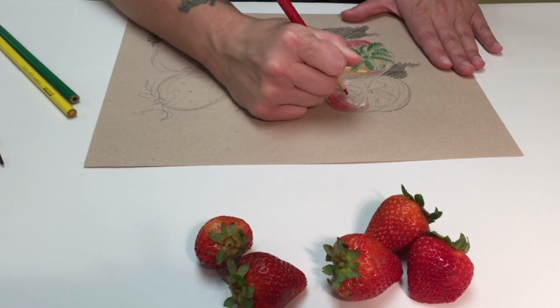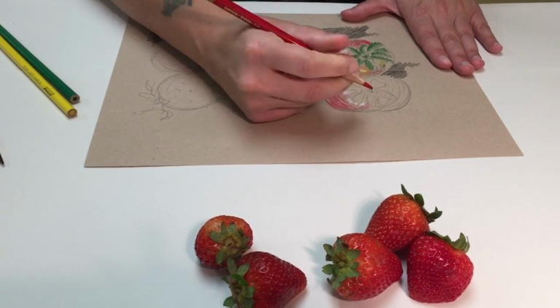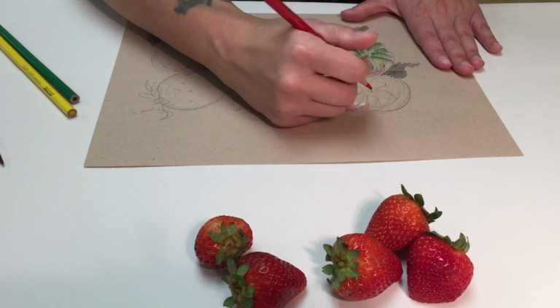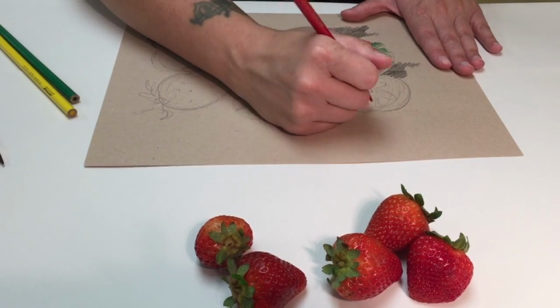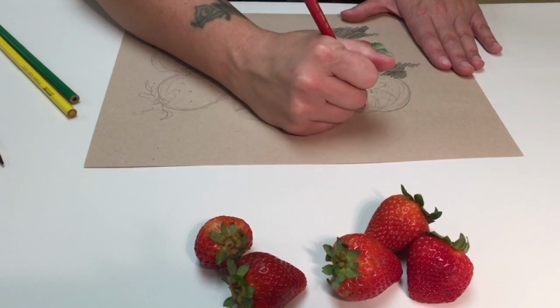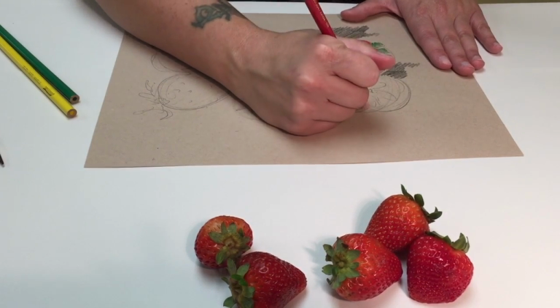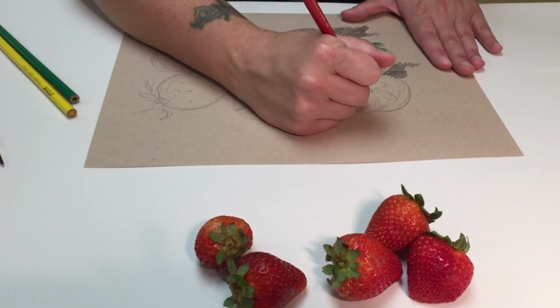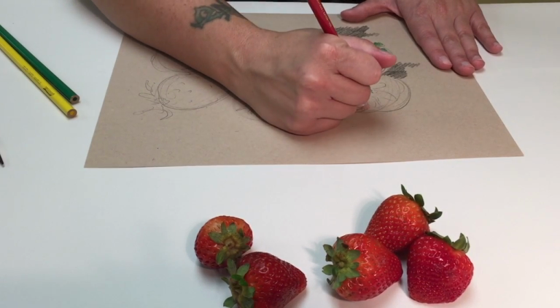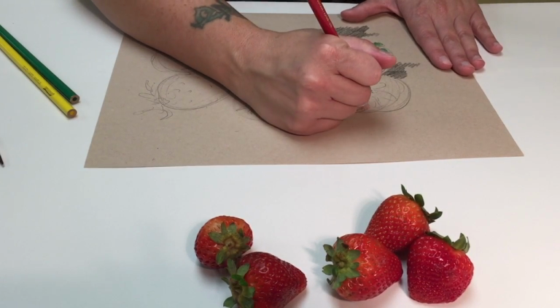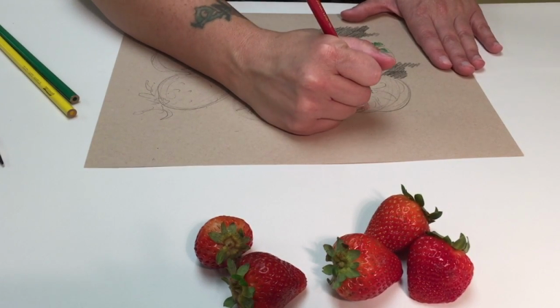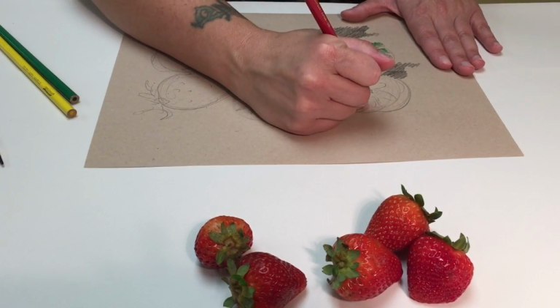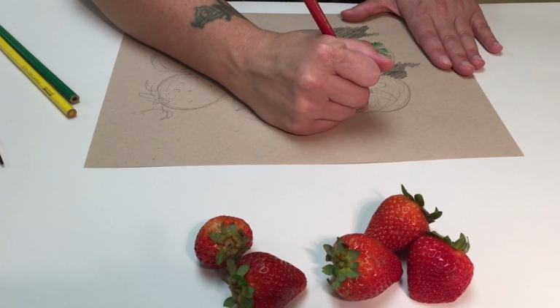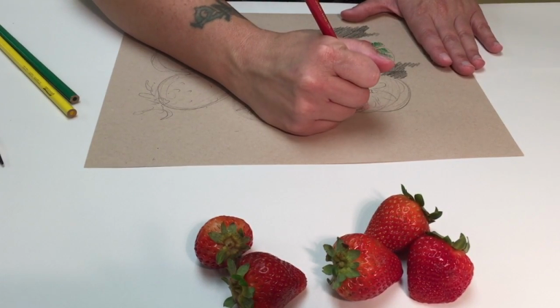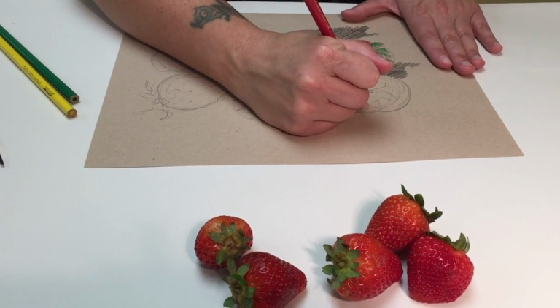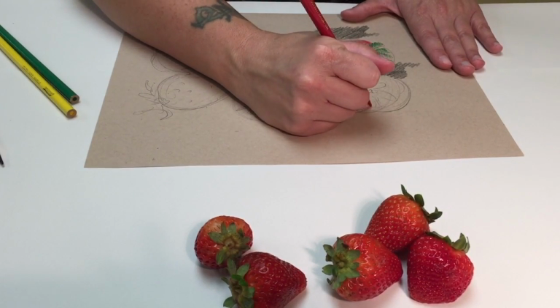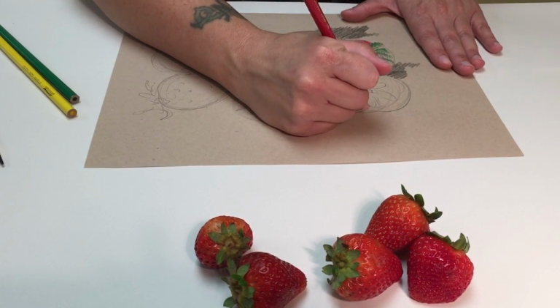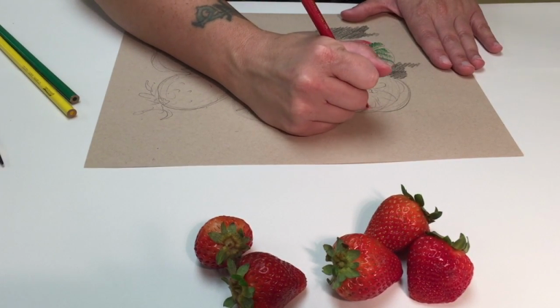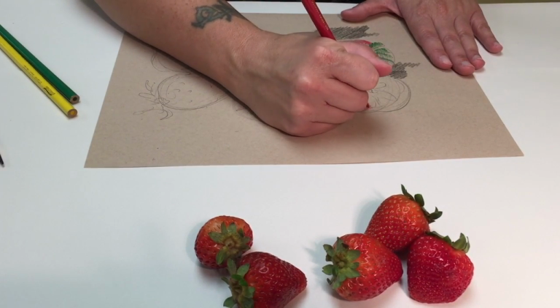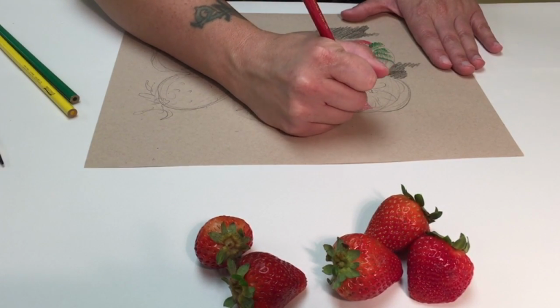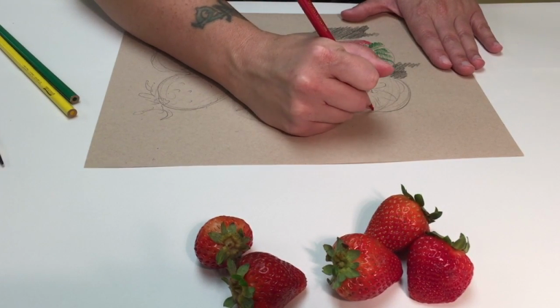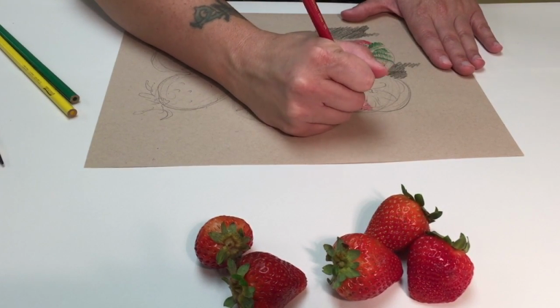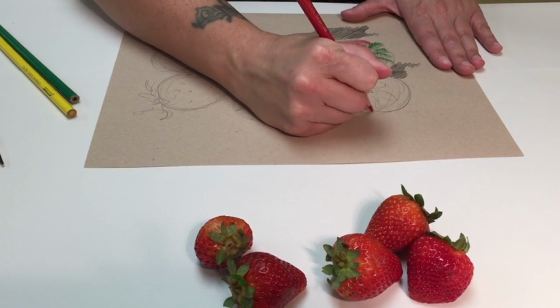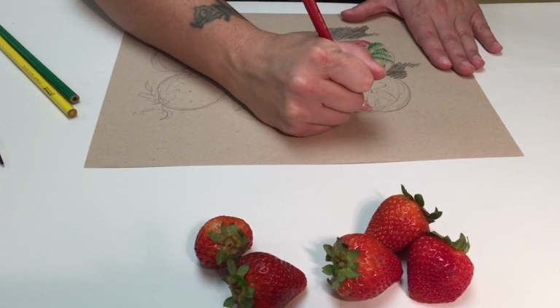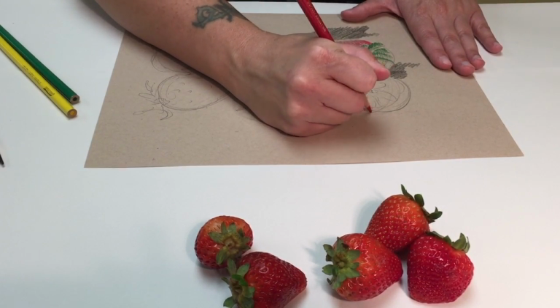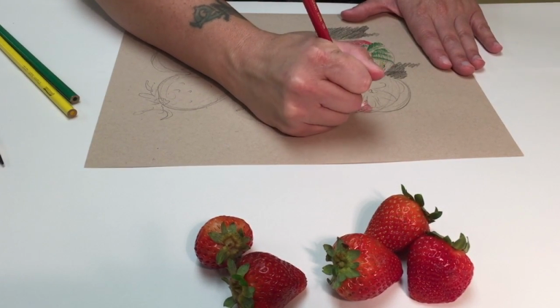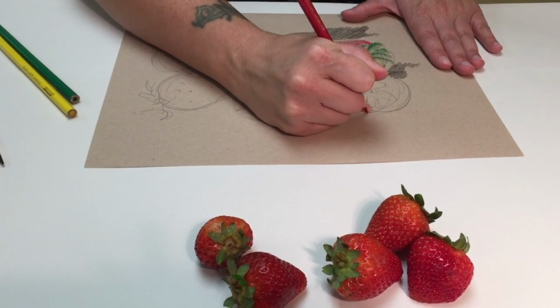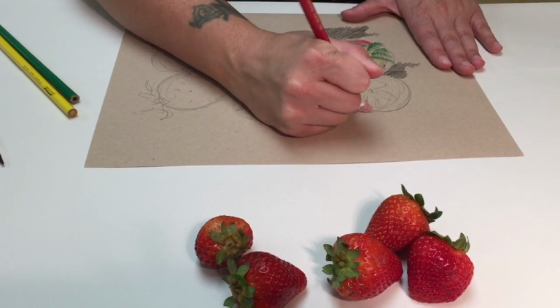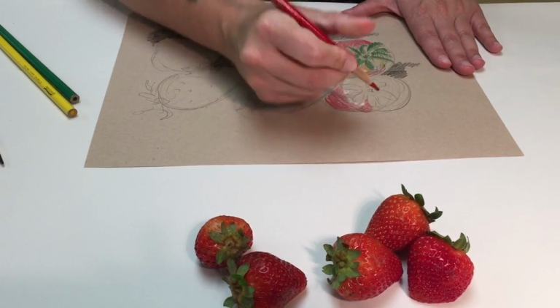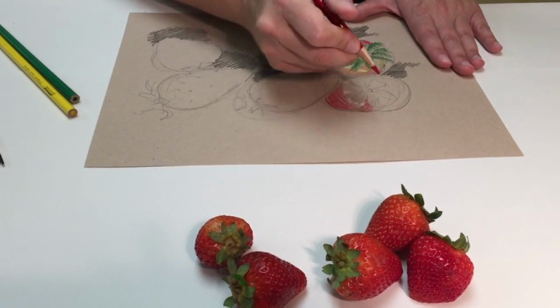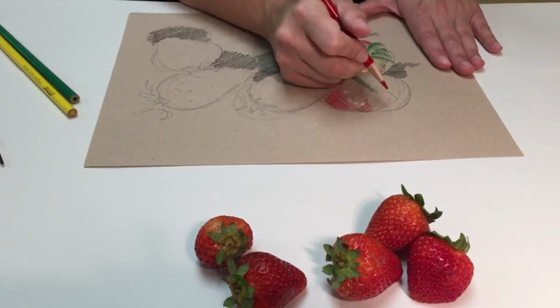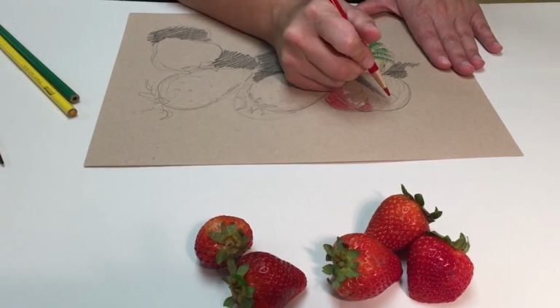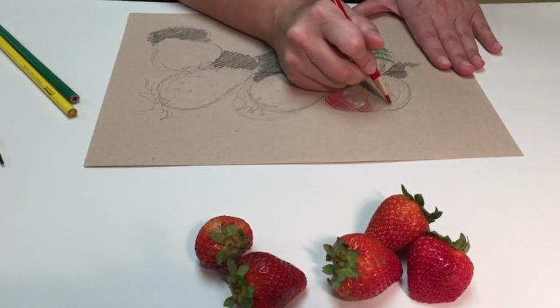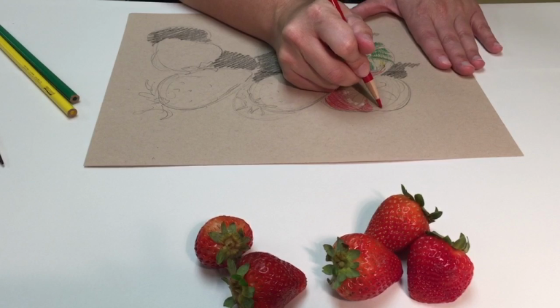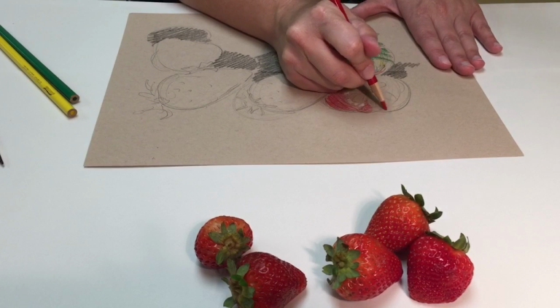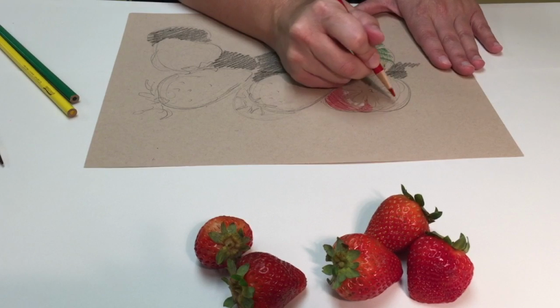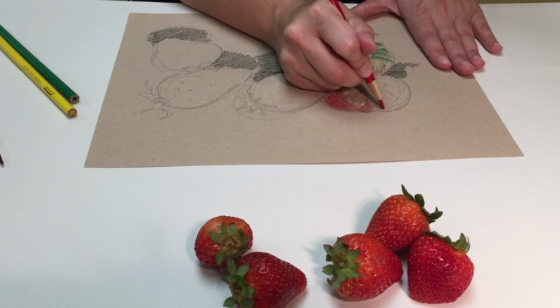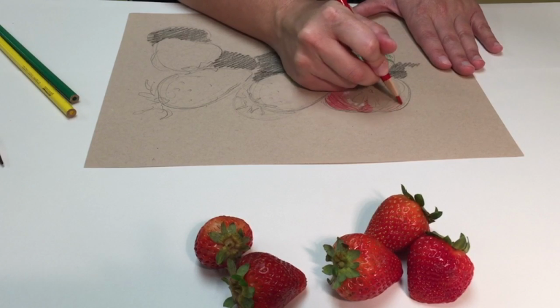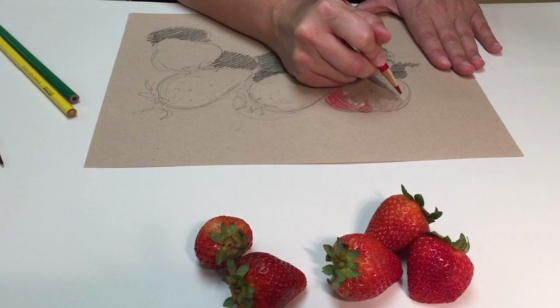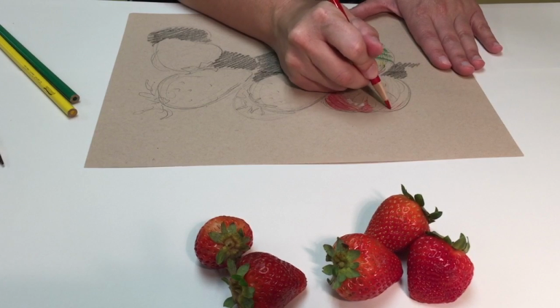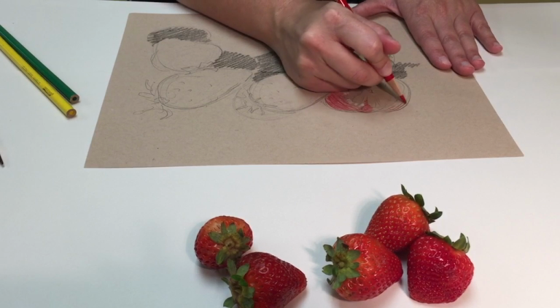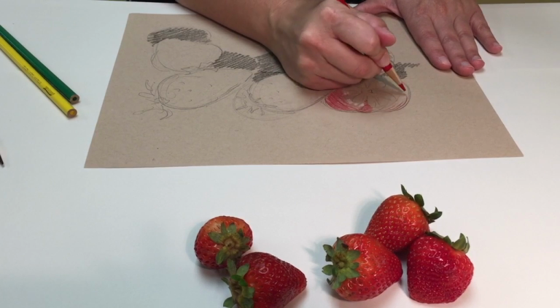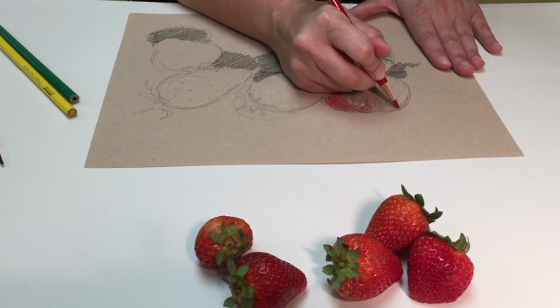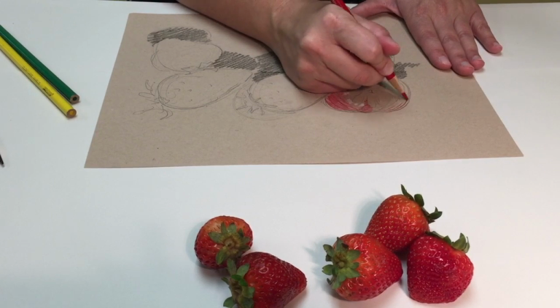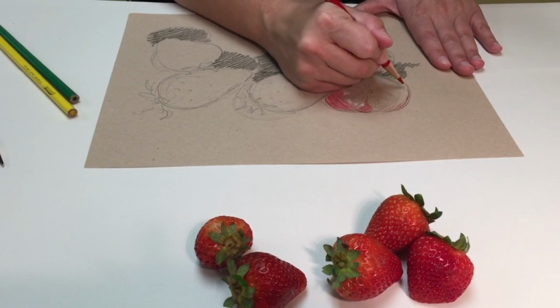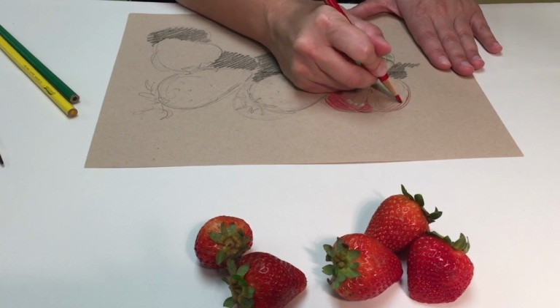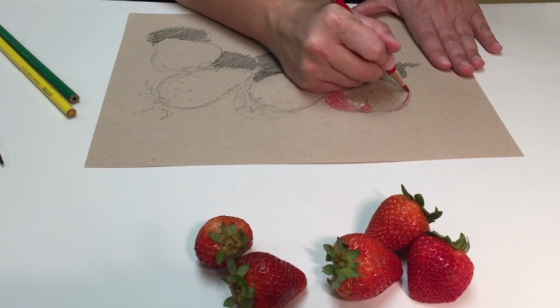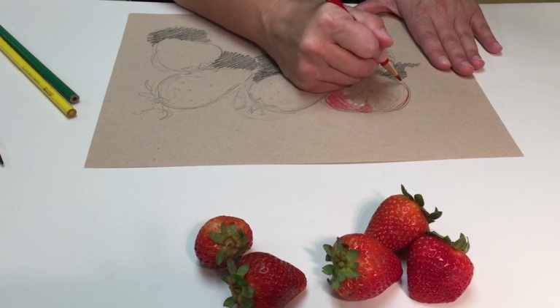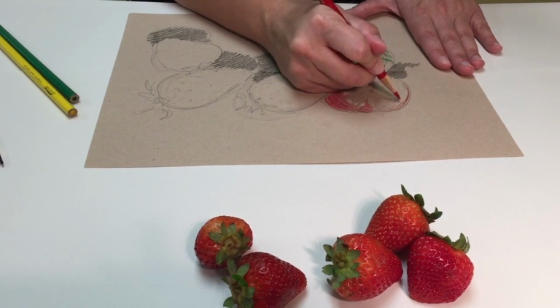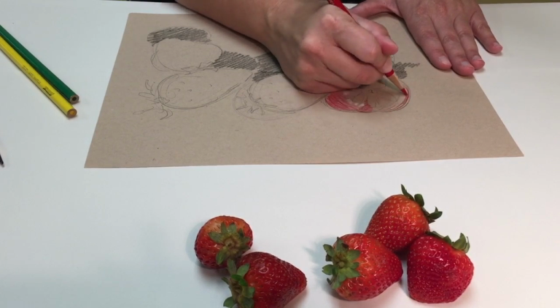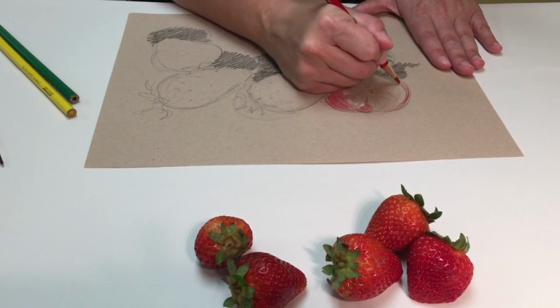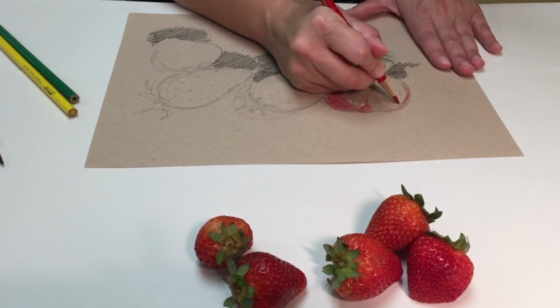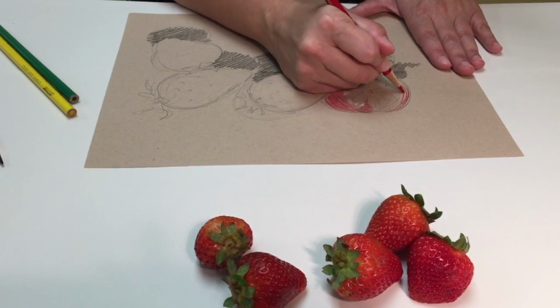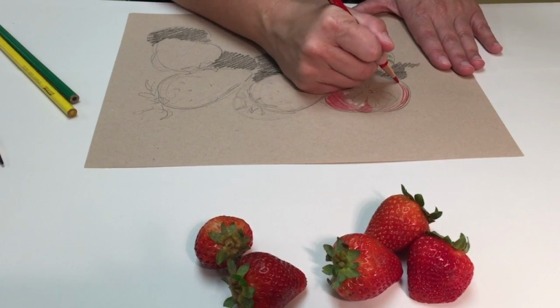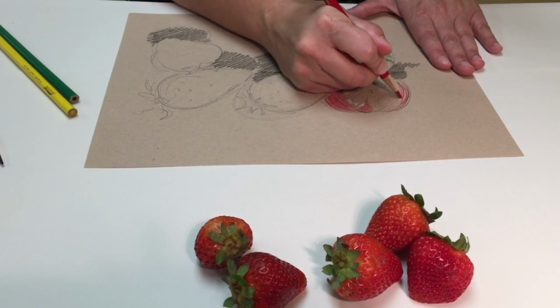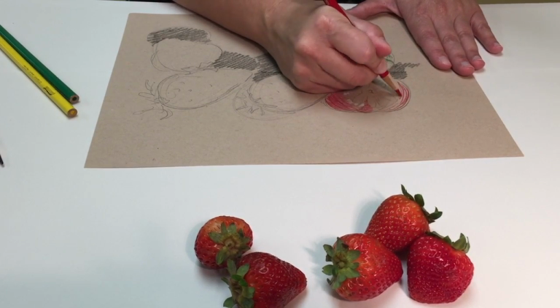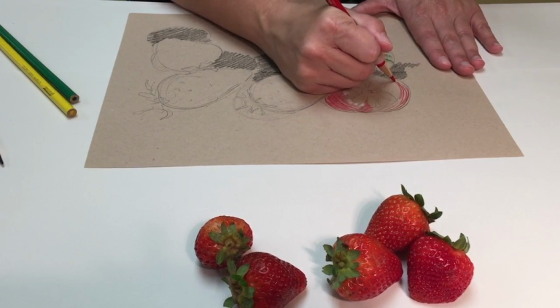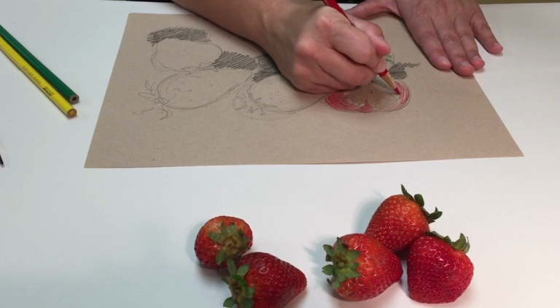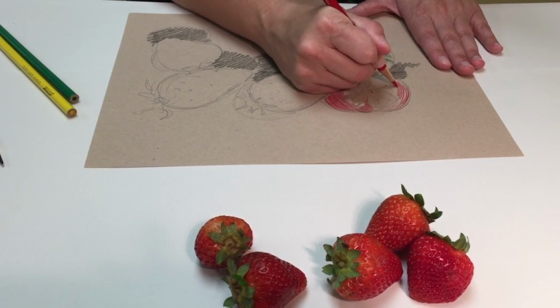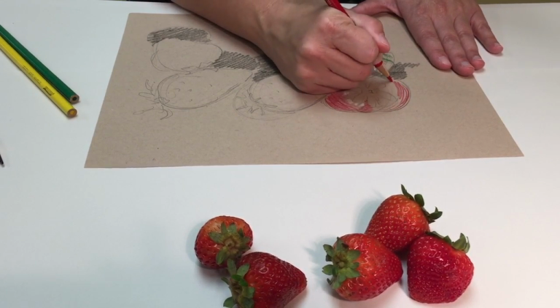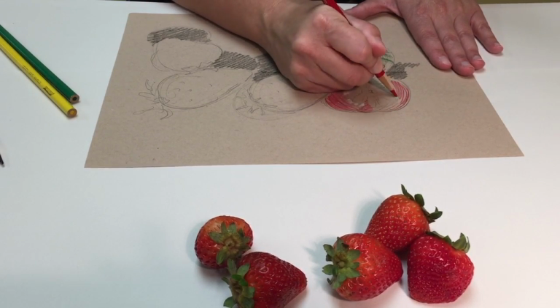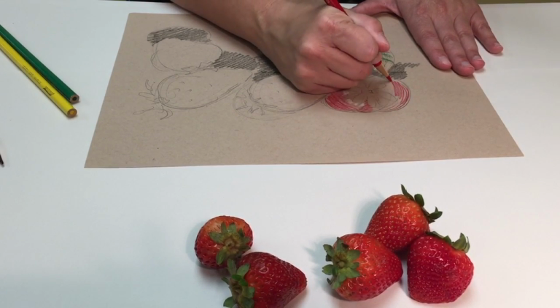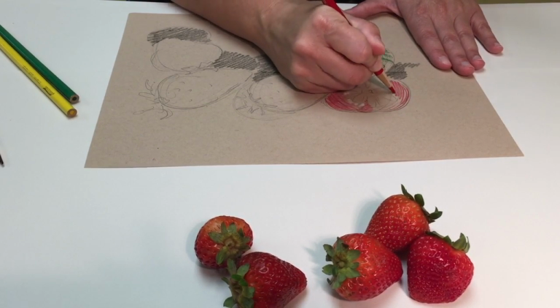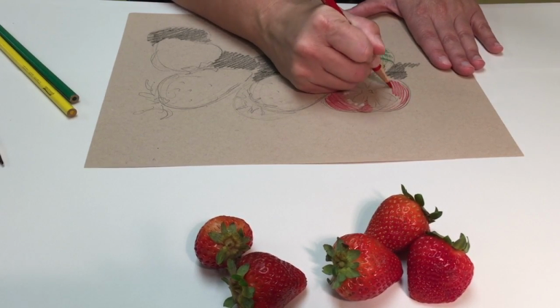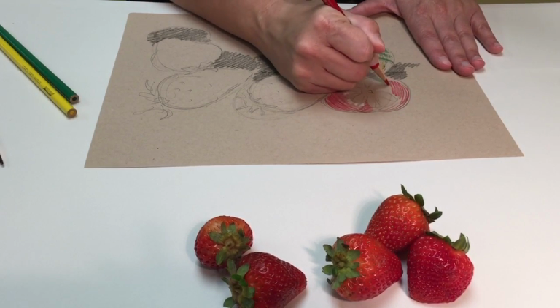I'm using hatching lines and I'm following the shape of my strawberry. See how those marks are rounded?